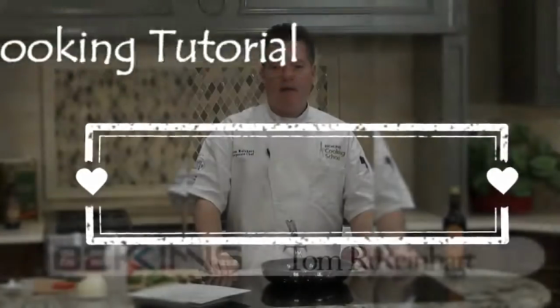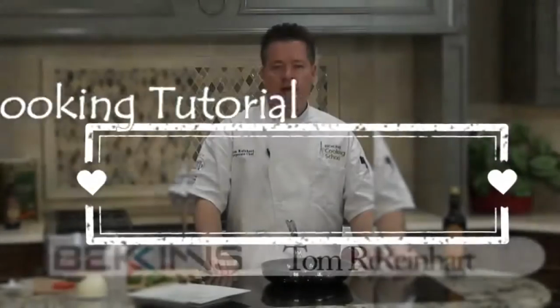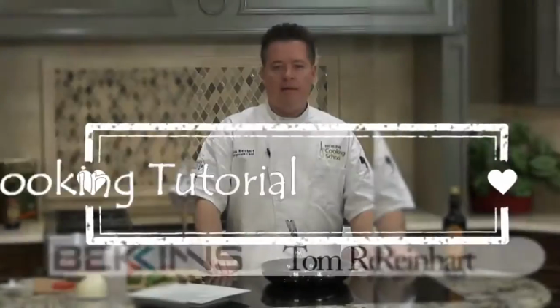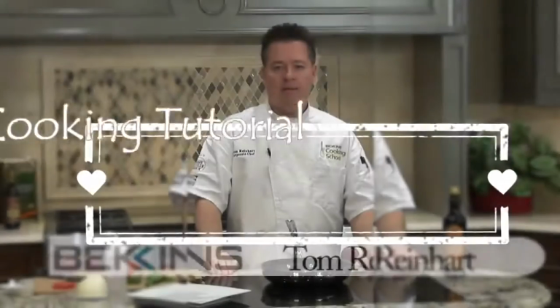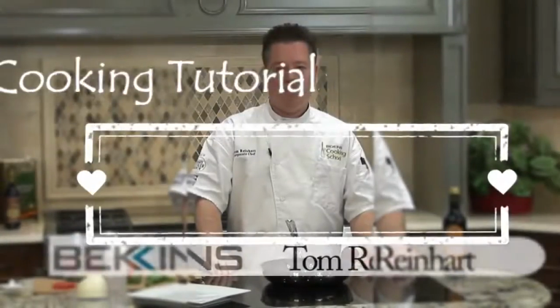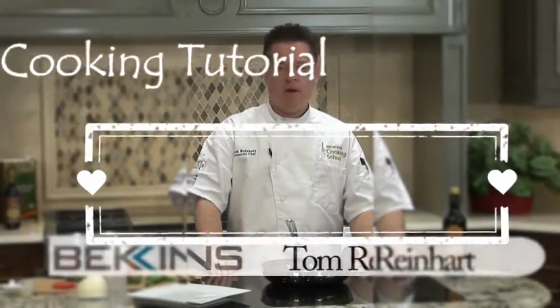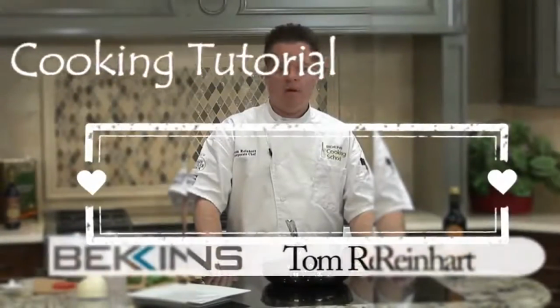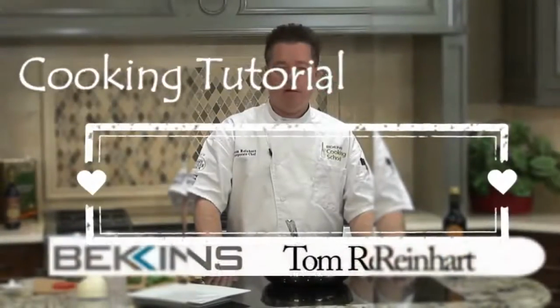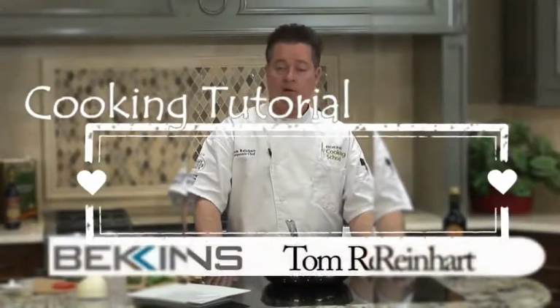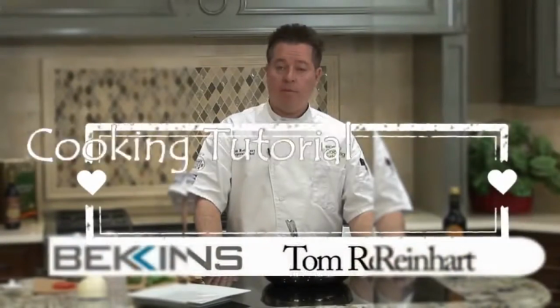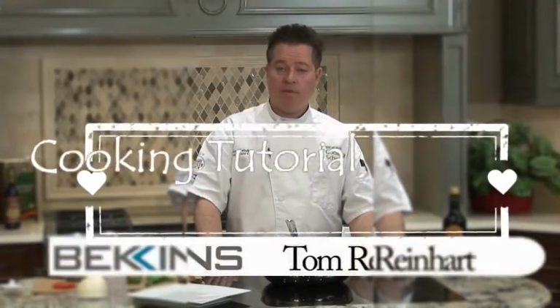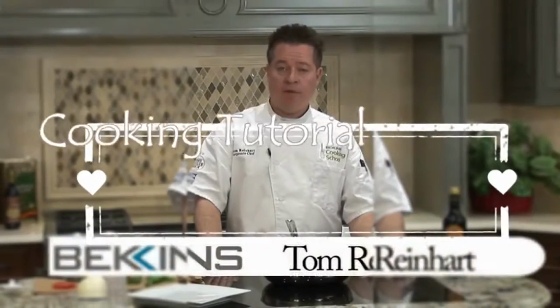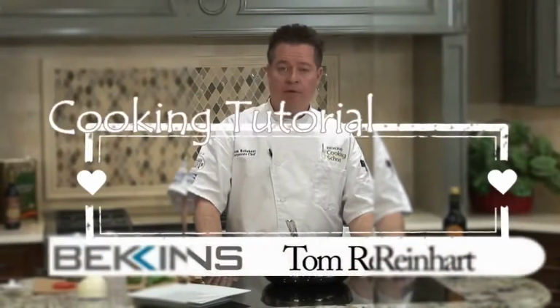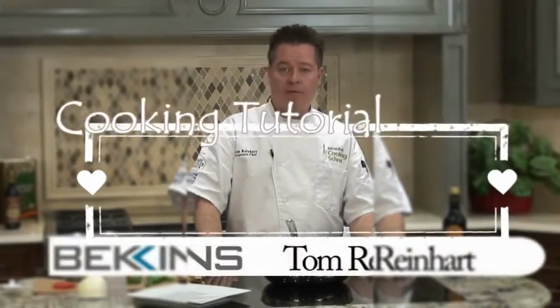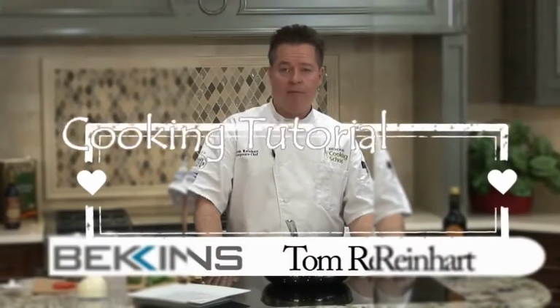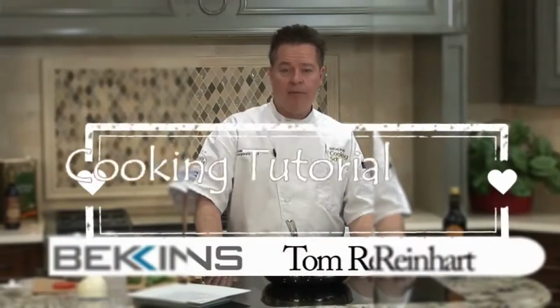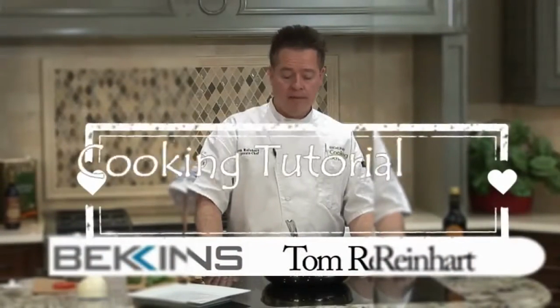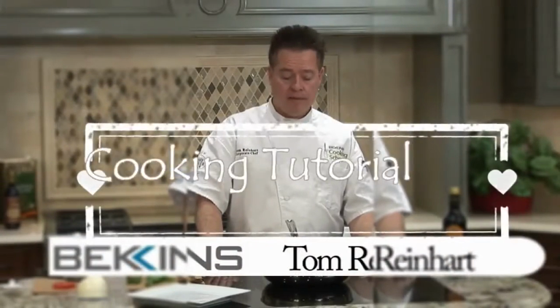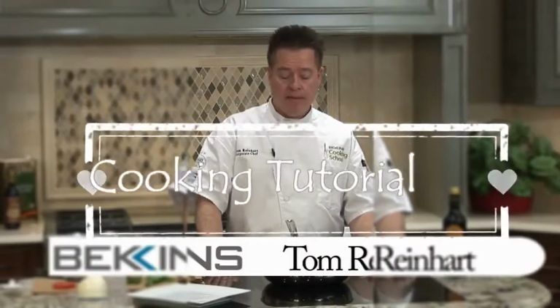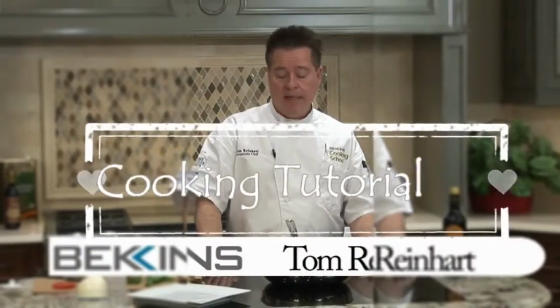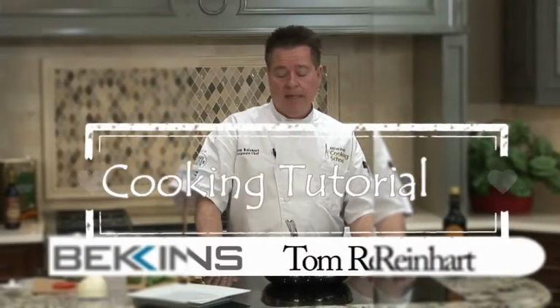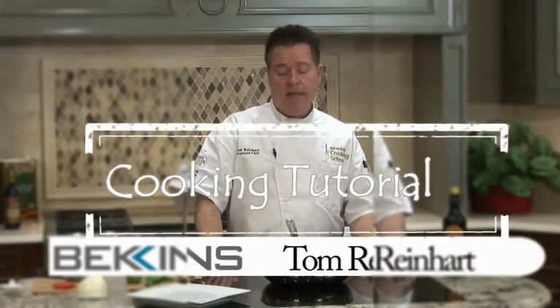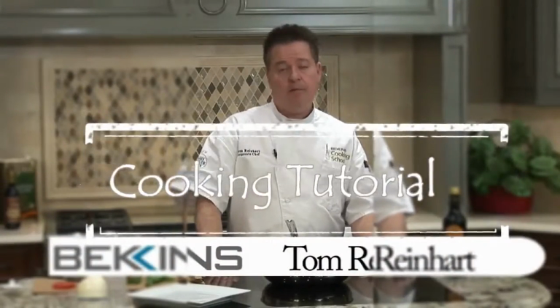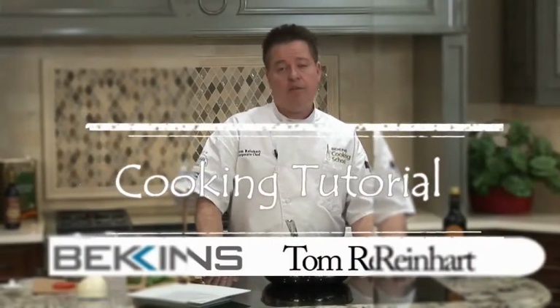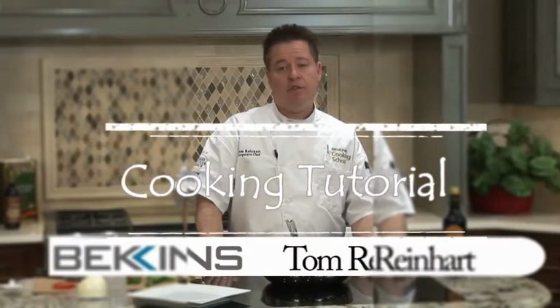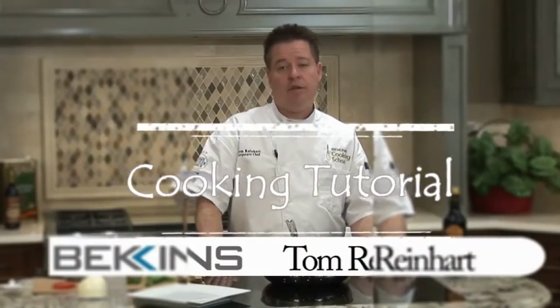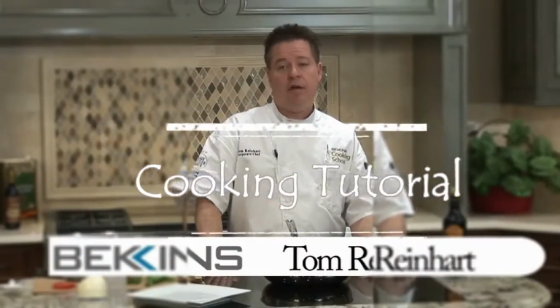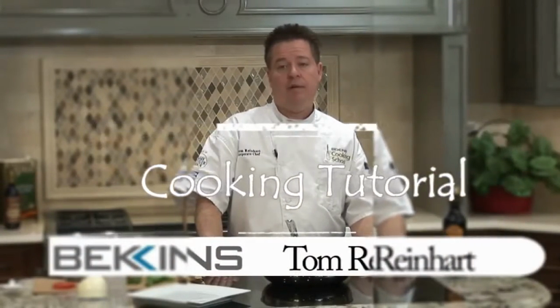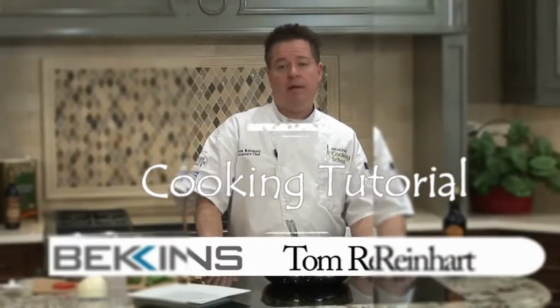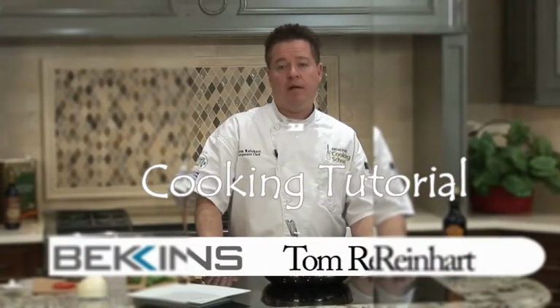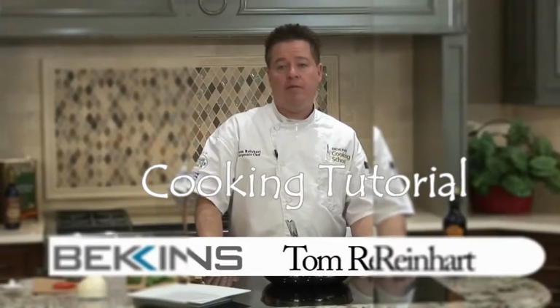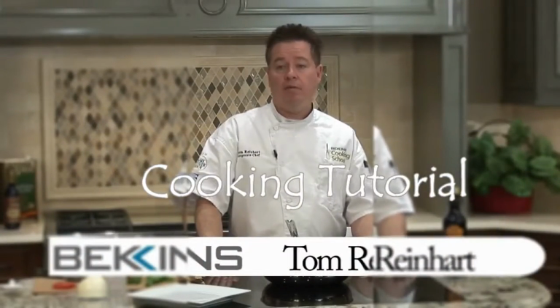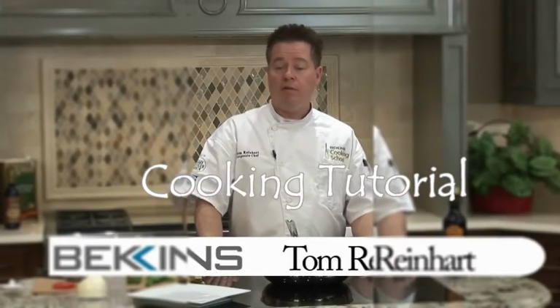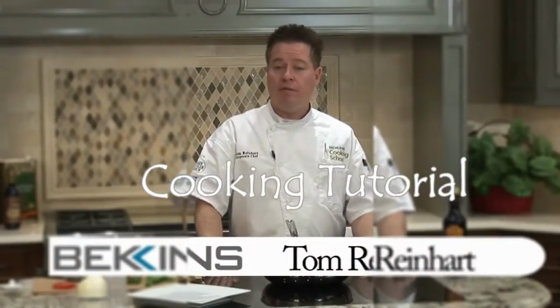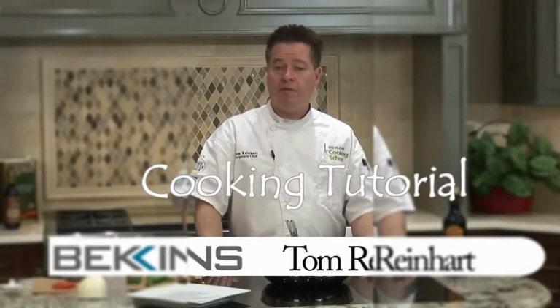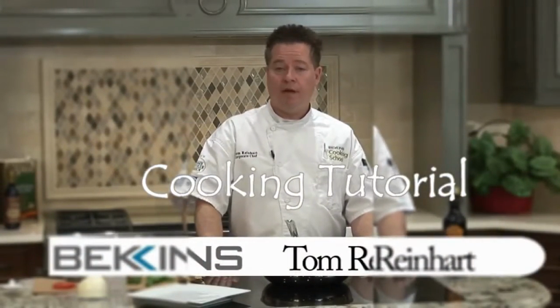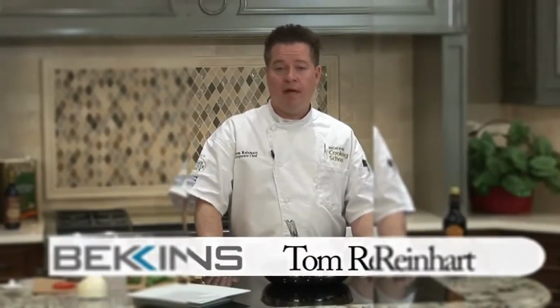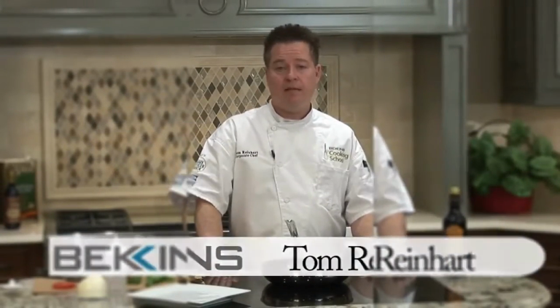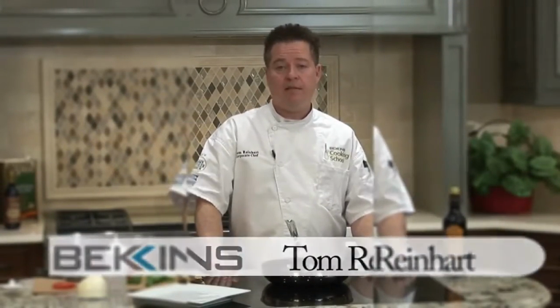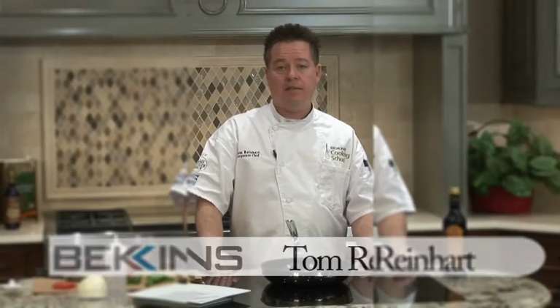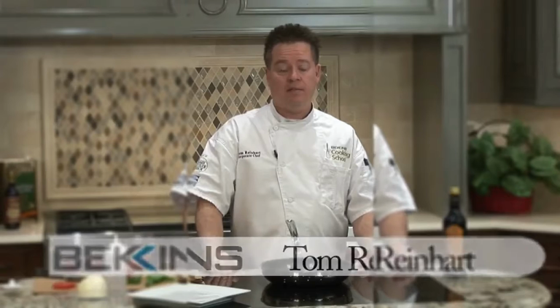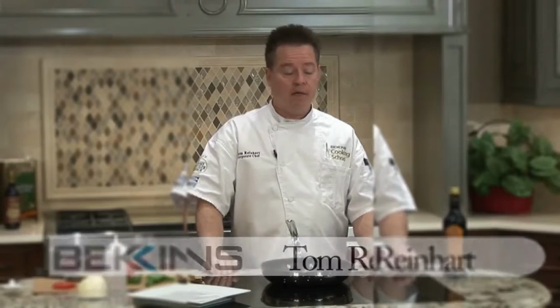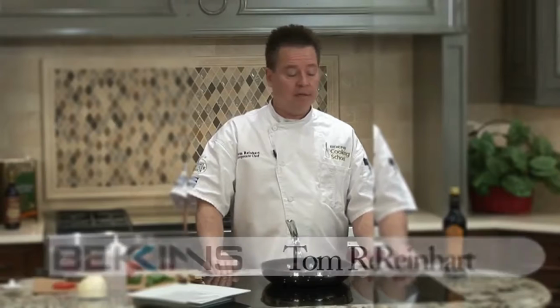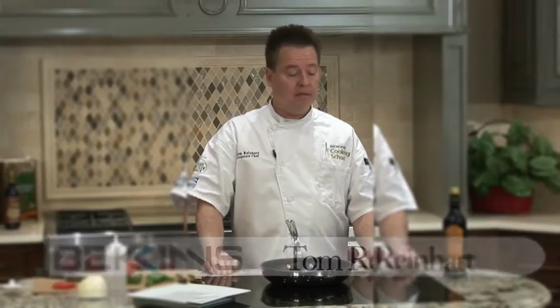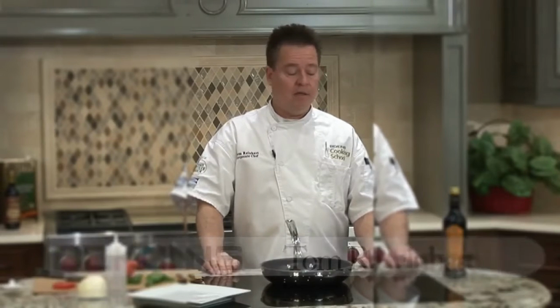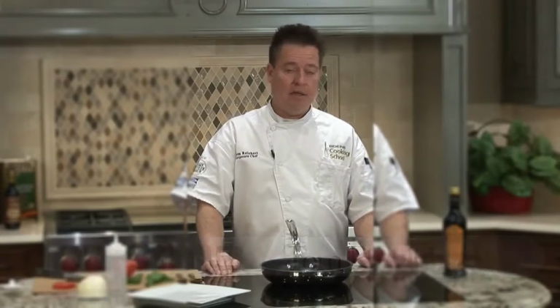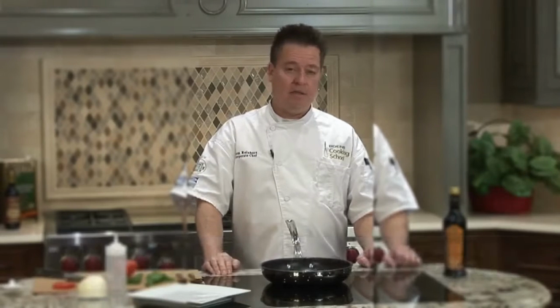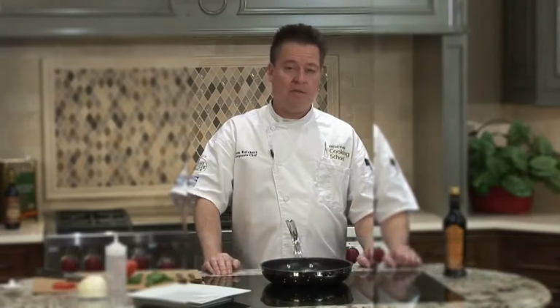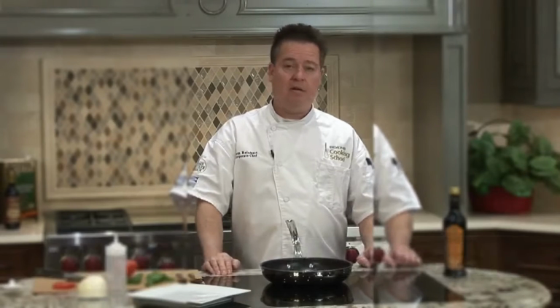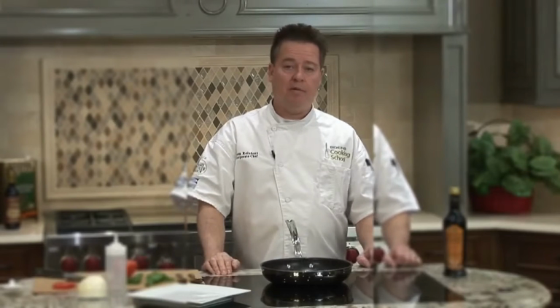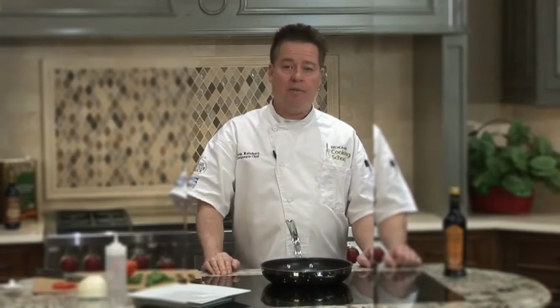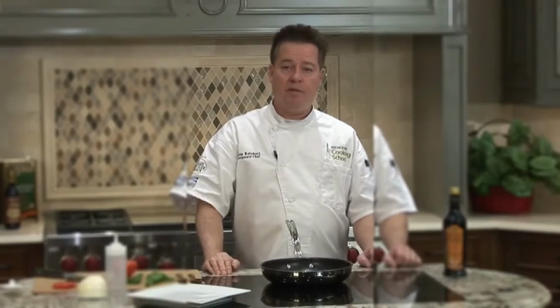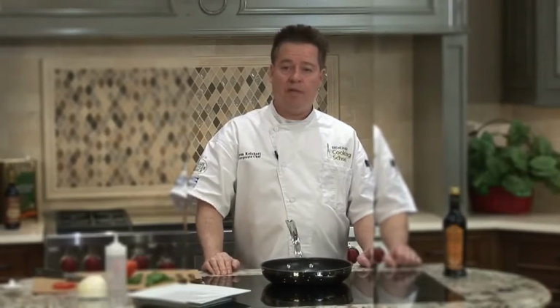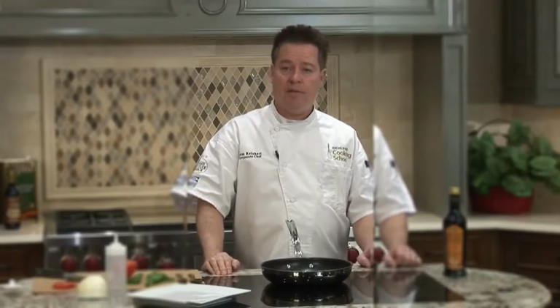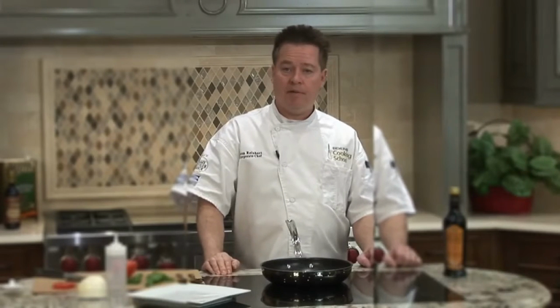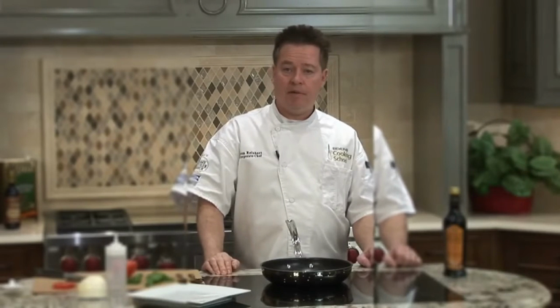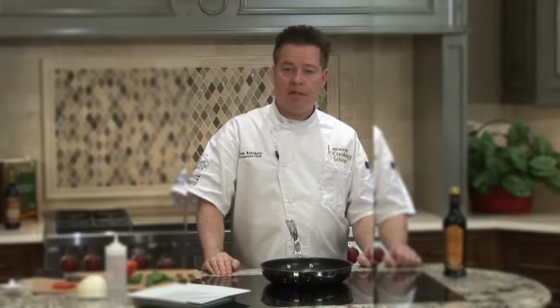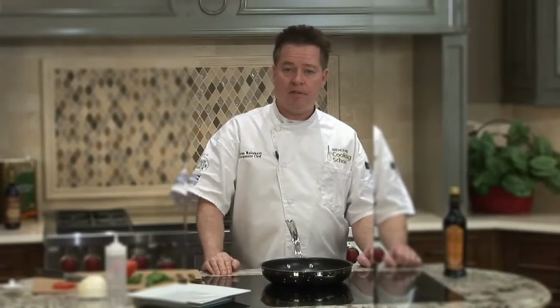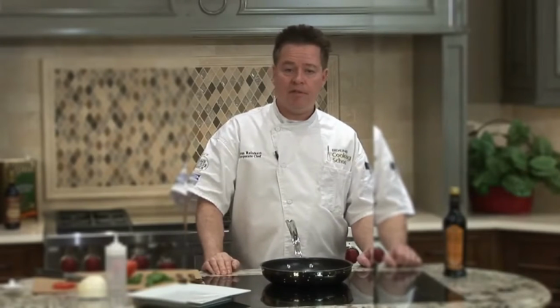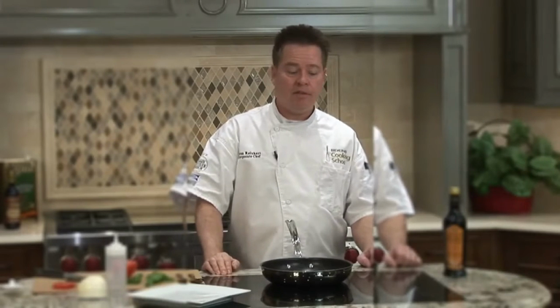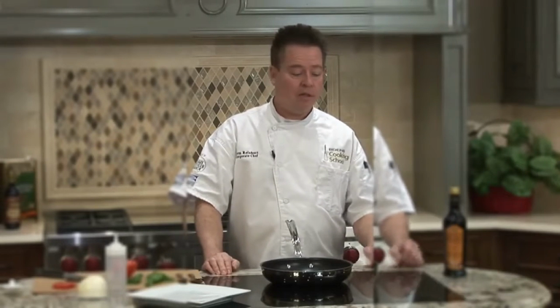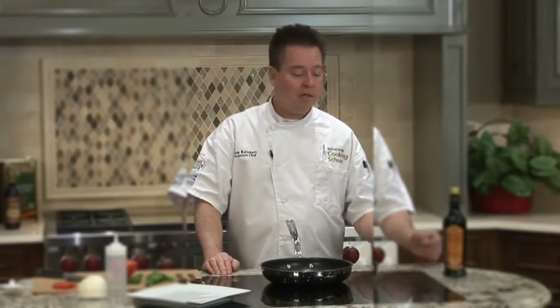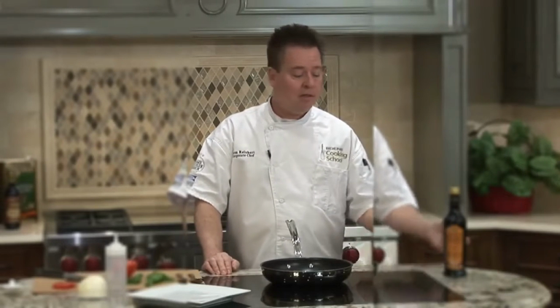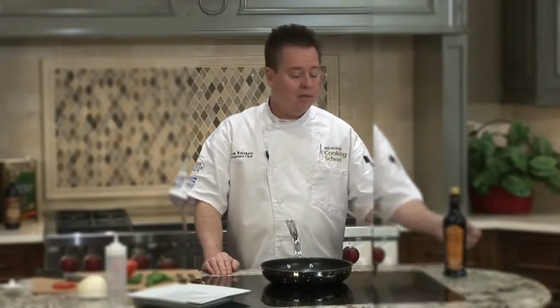Hi, I'm Tom Reinhart, Corporate Chef here at Beacons, and I want to show you how to make a really fast and great sauce. It's called a balsamic reduction sauce.